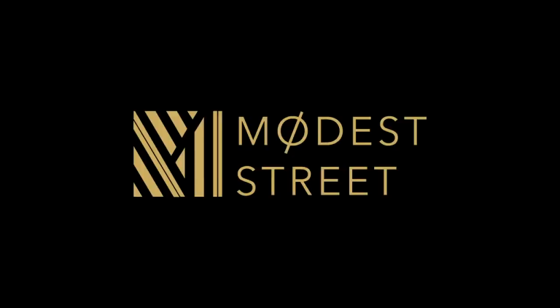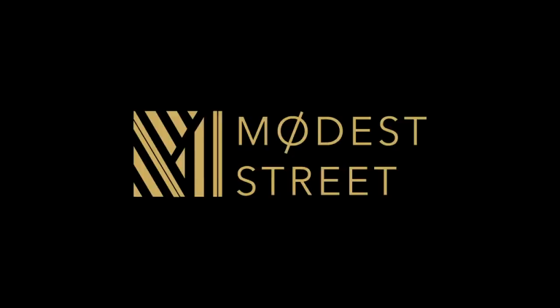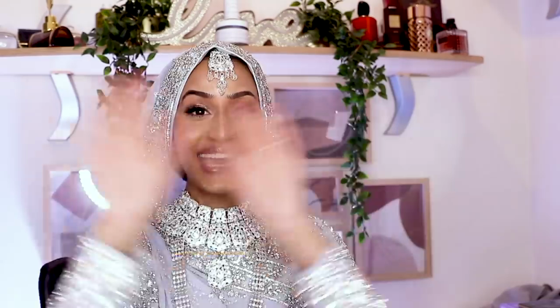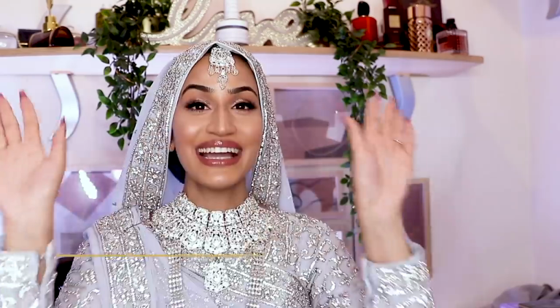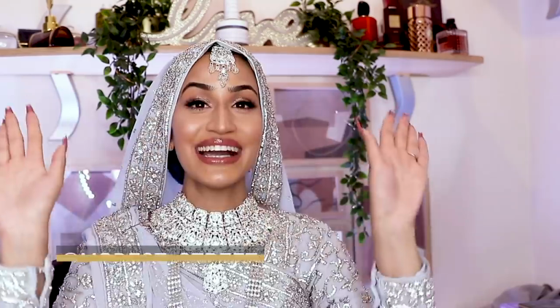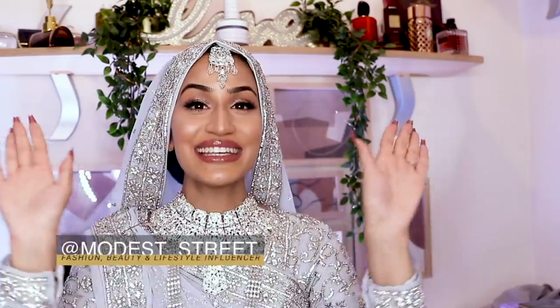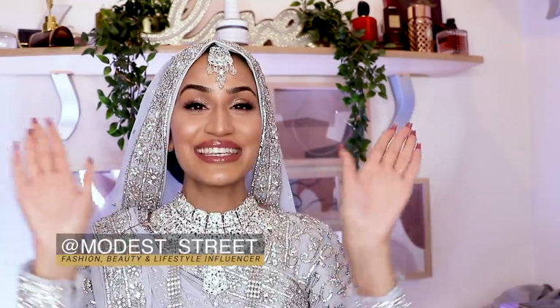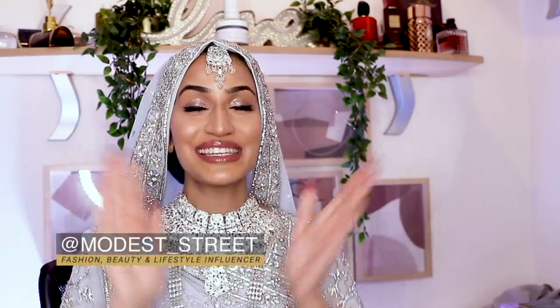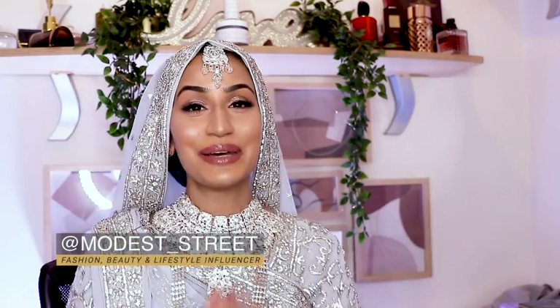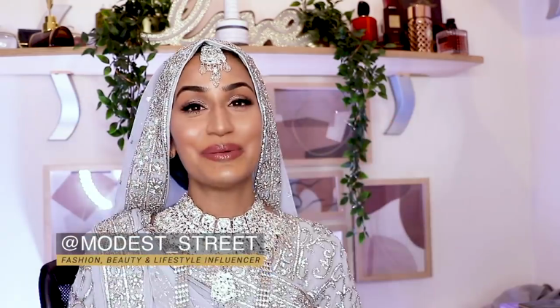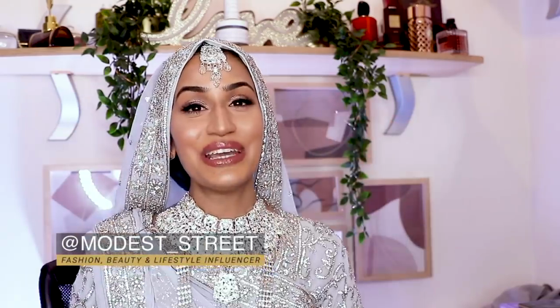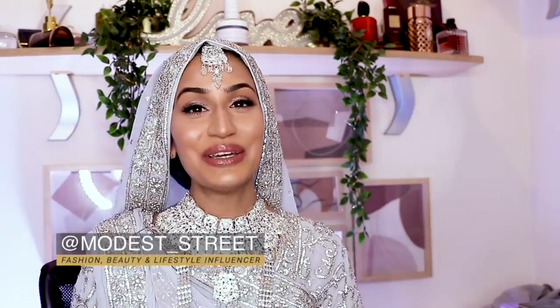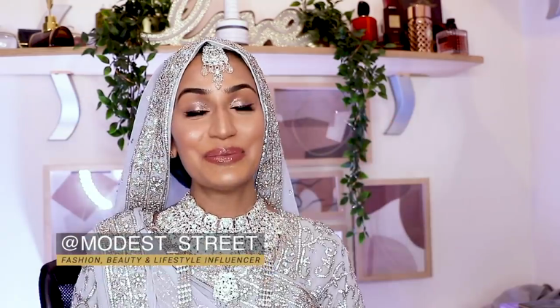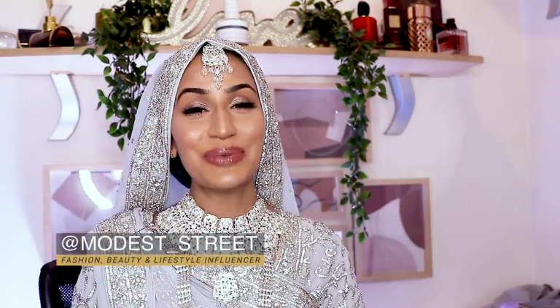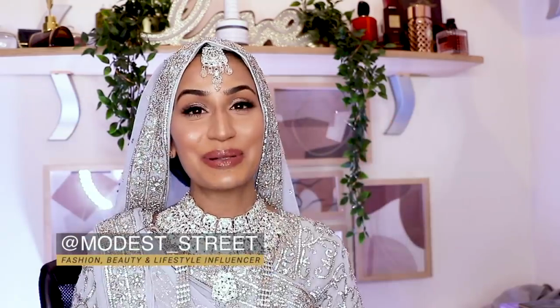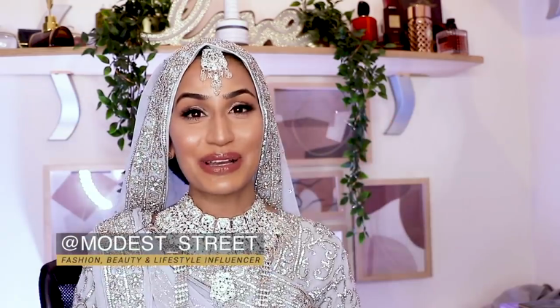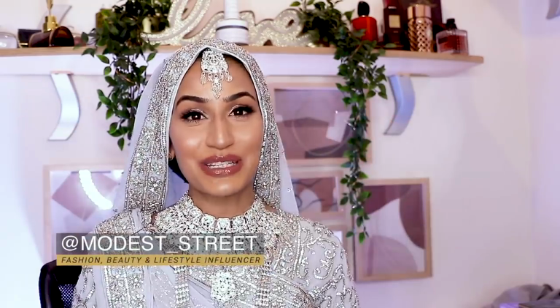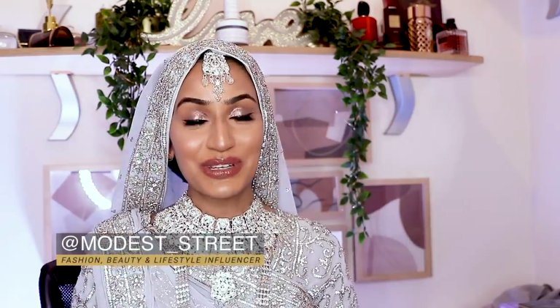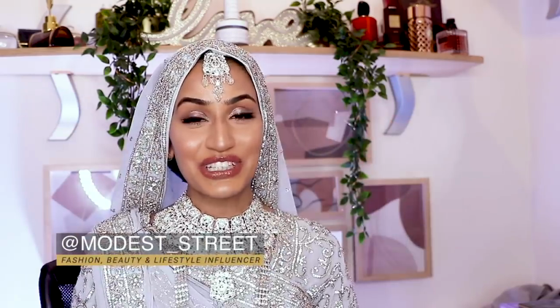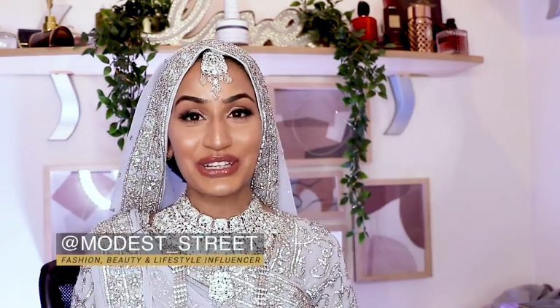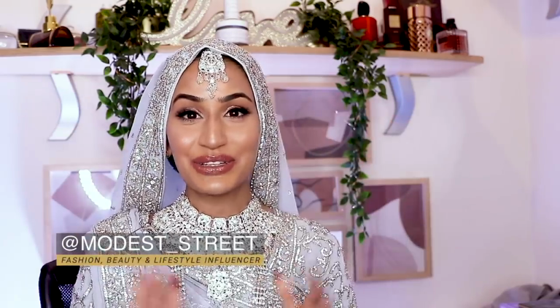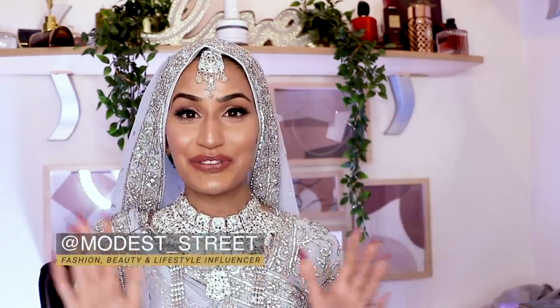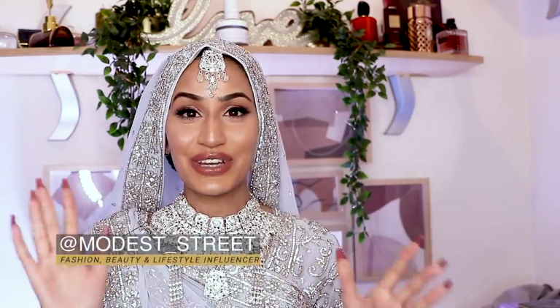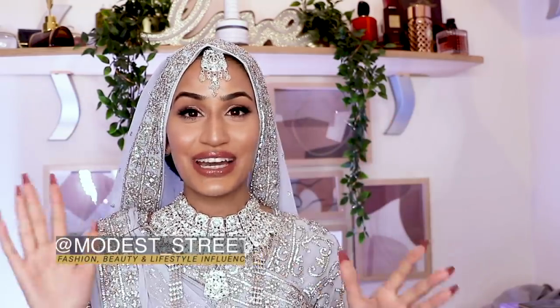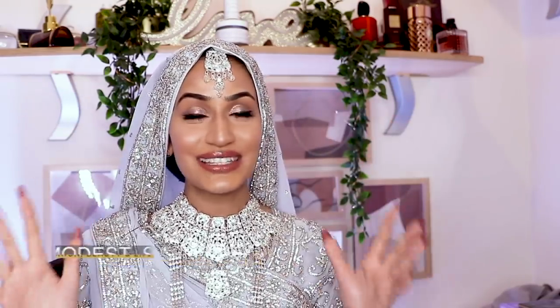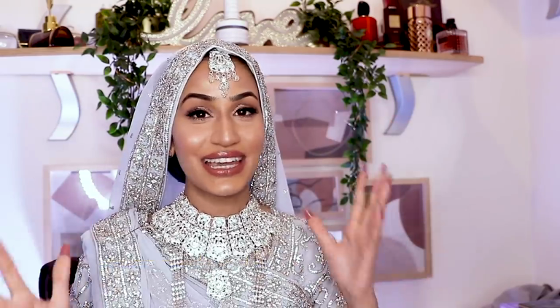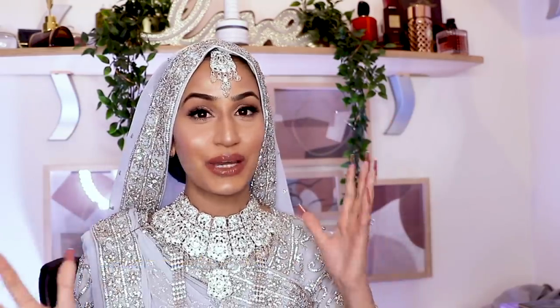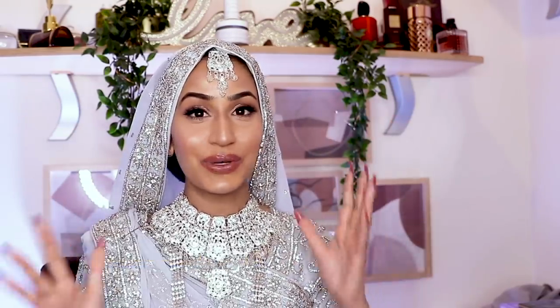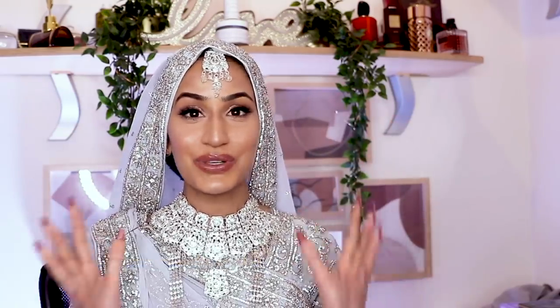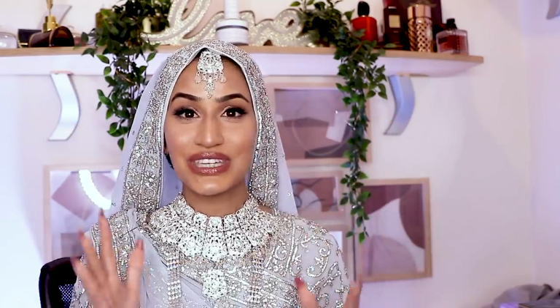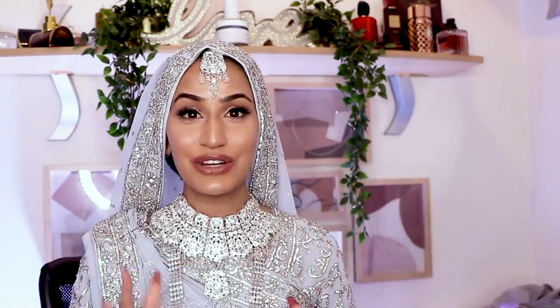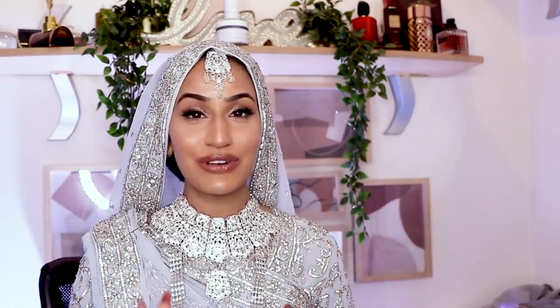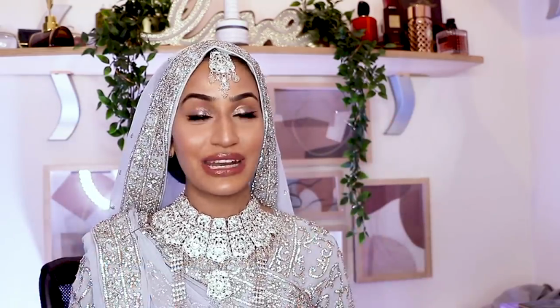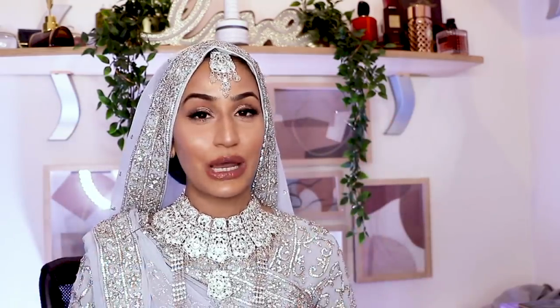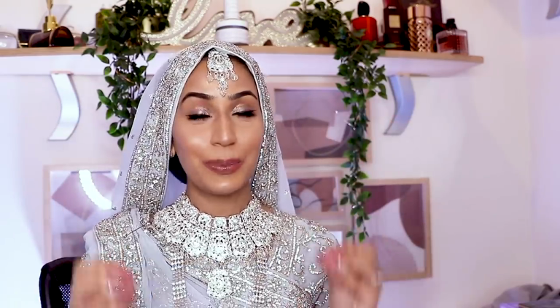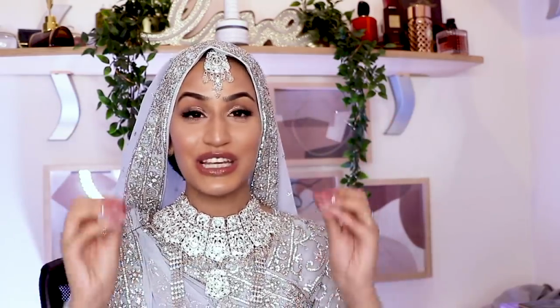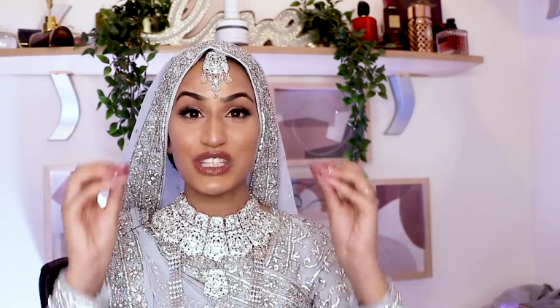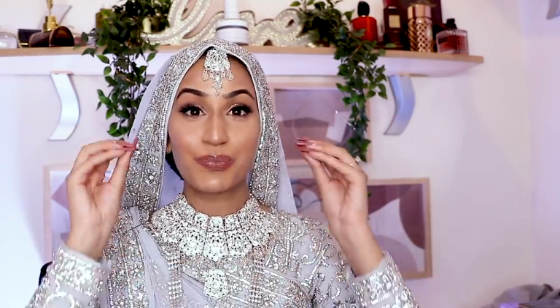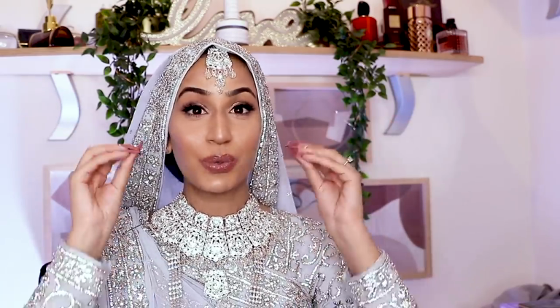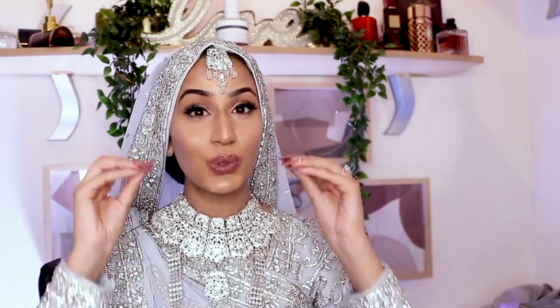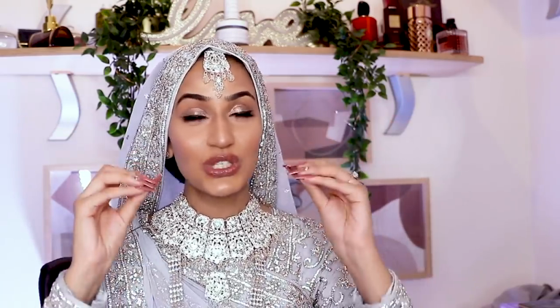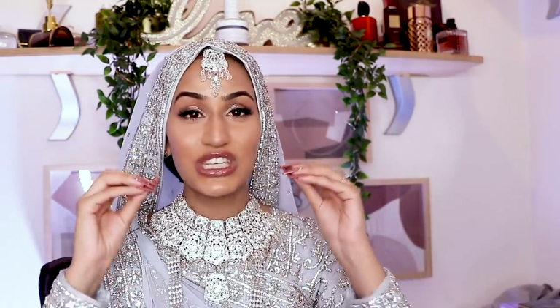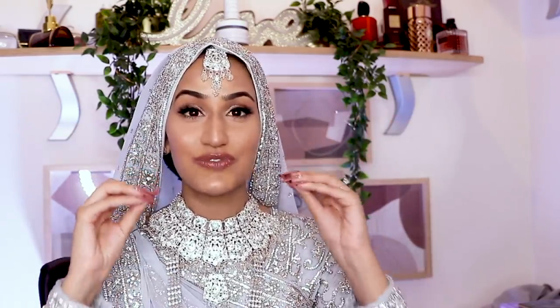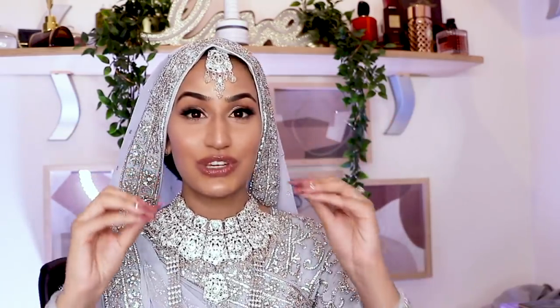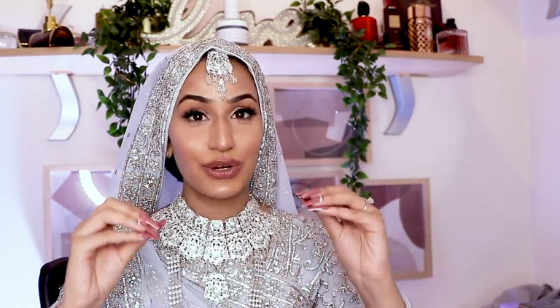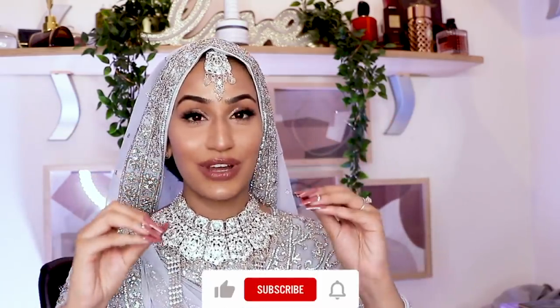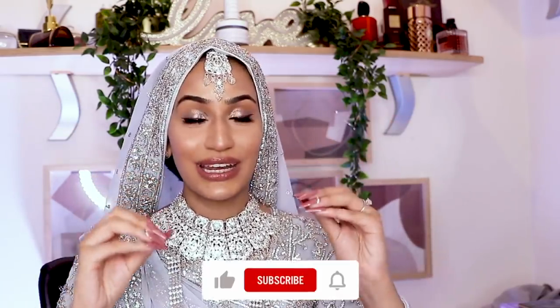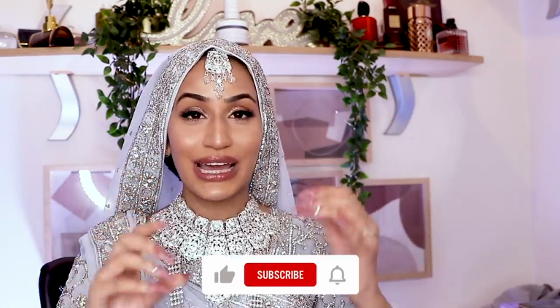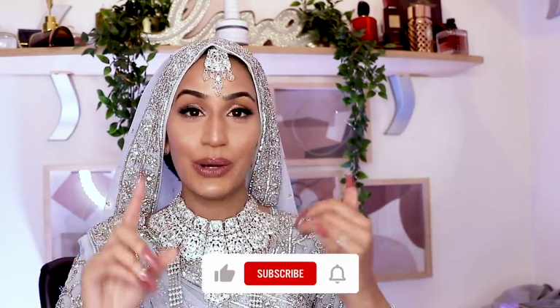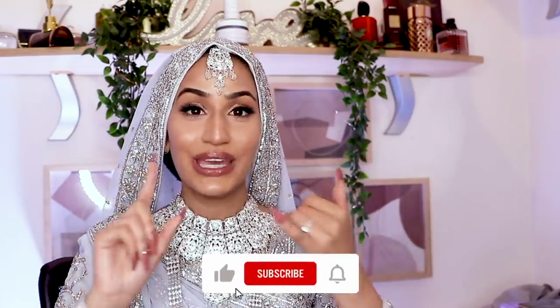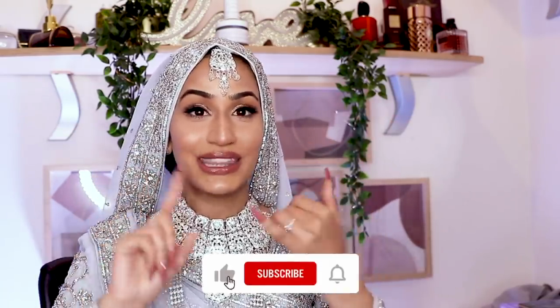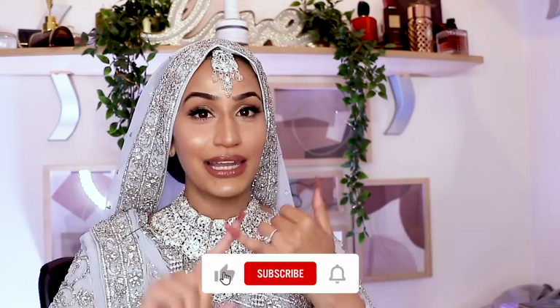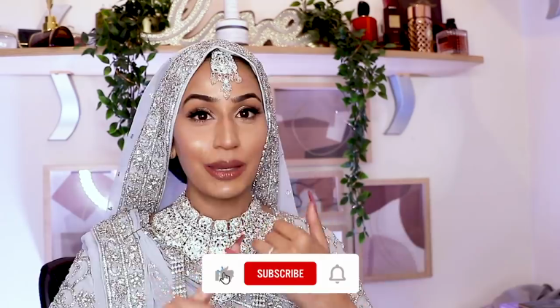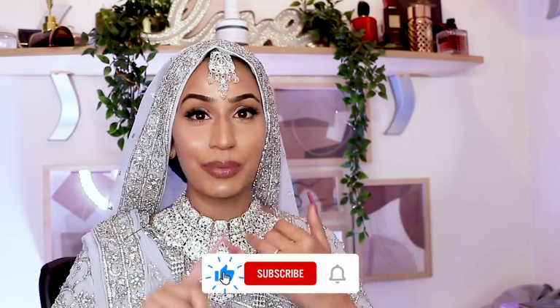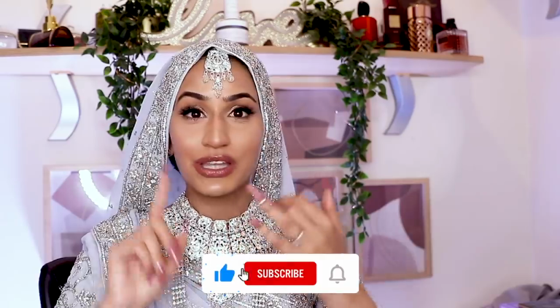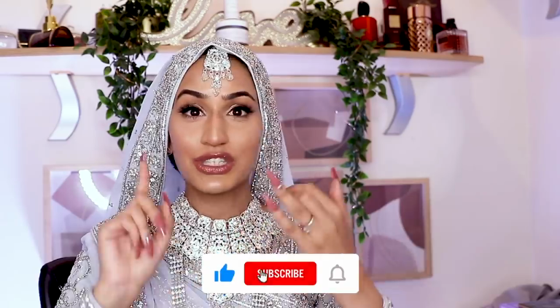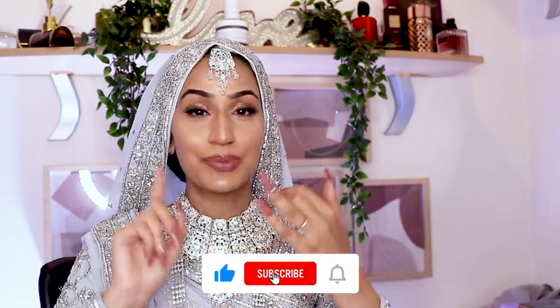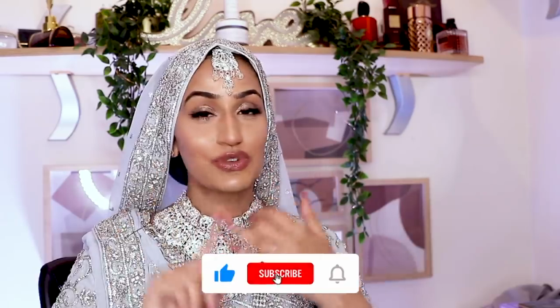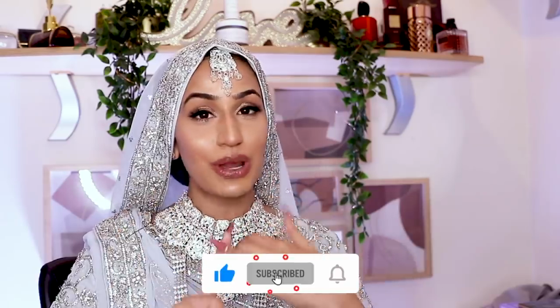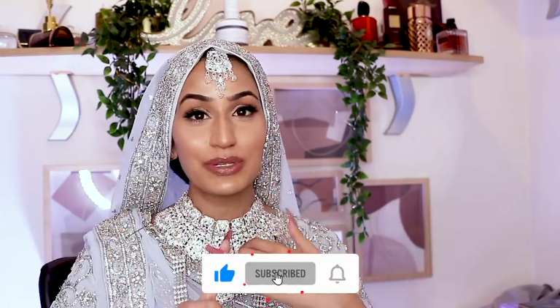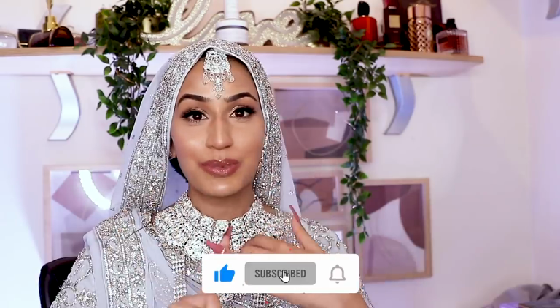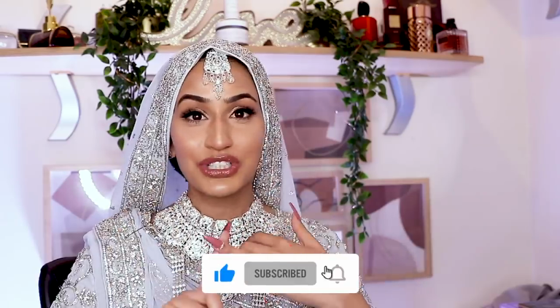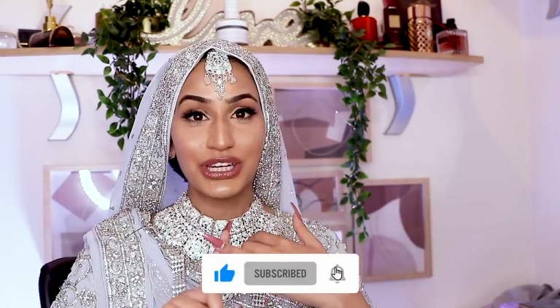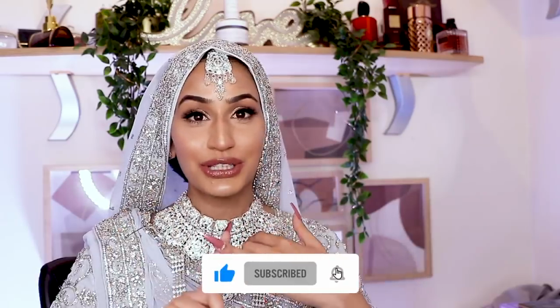Hey guys, assalamualaikum, welcome back to my channel. If you guys like what you're seeing right now please pause this video right now, hit the like button, subscribe to my channel.